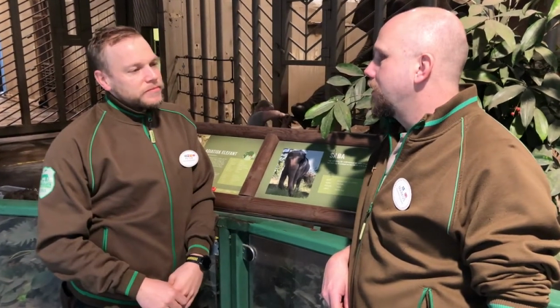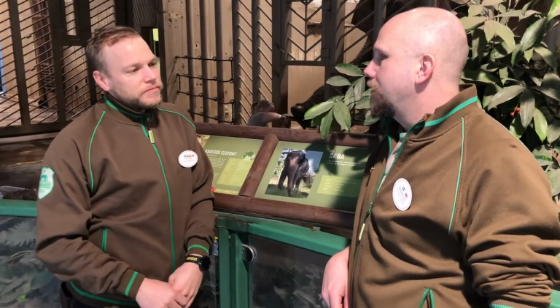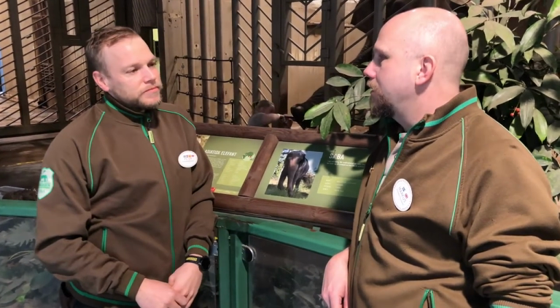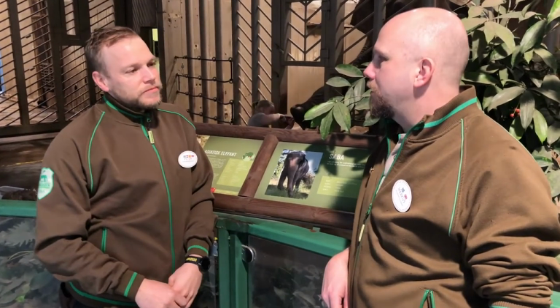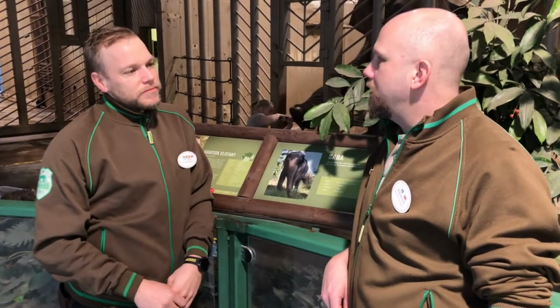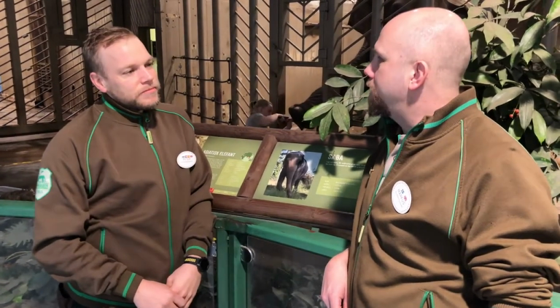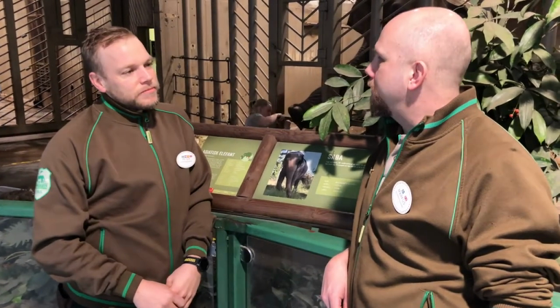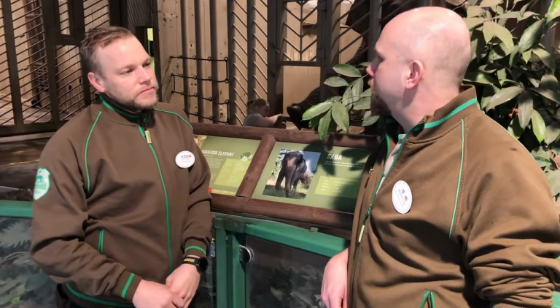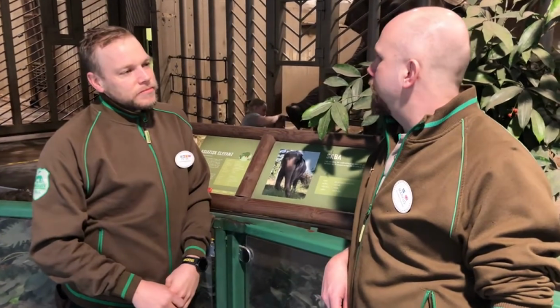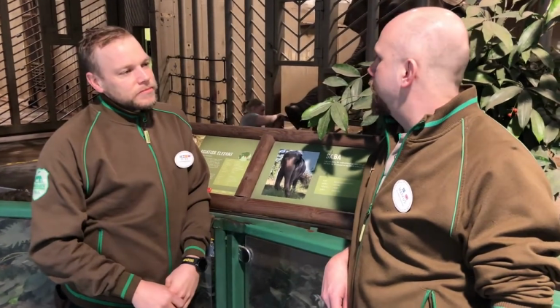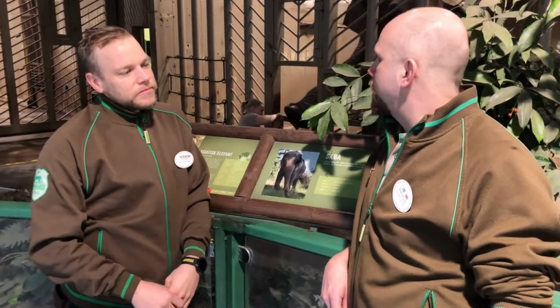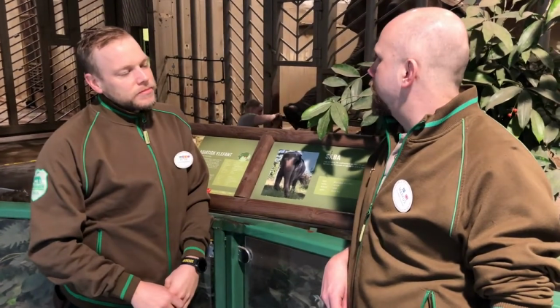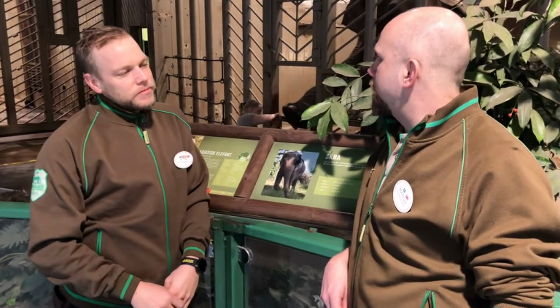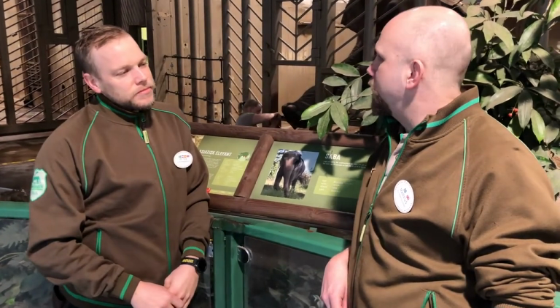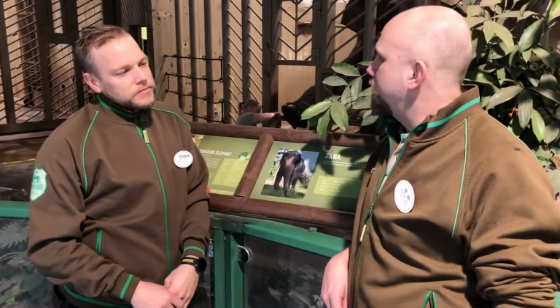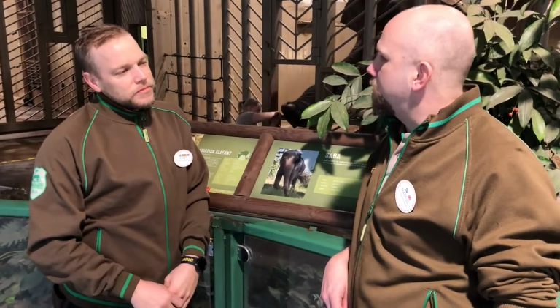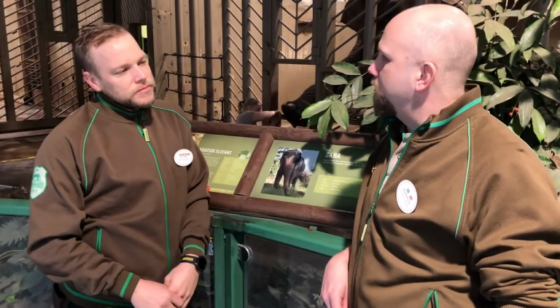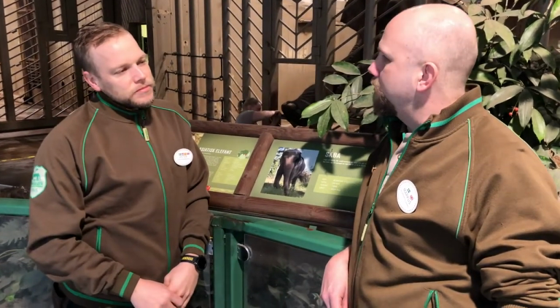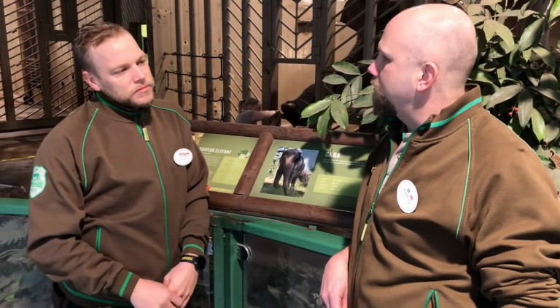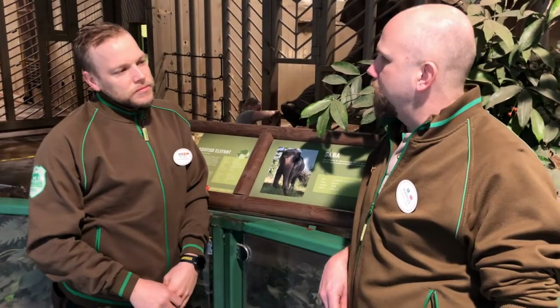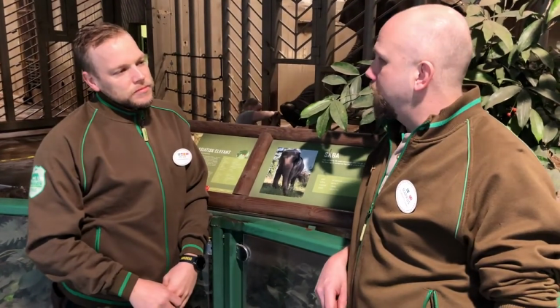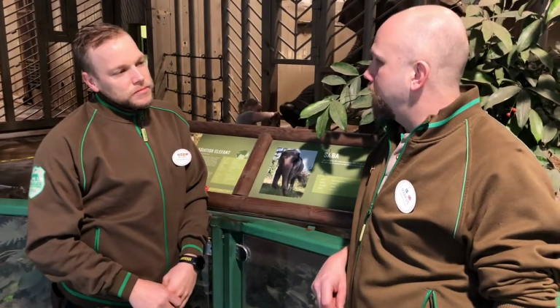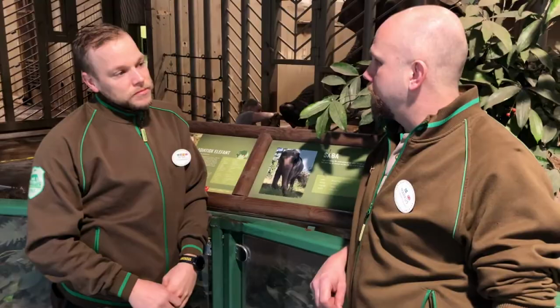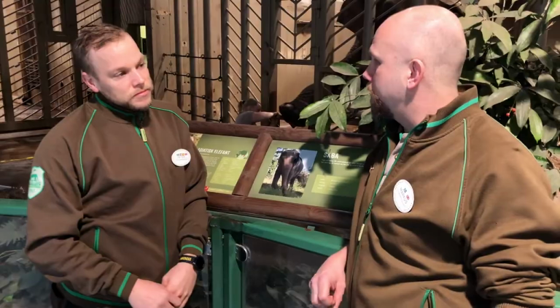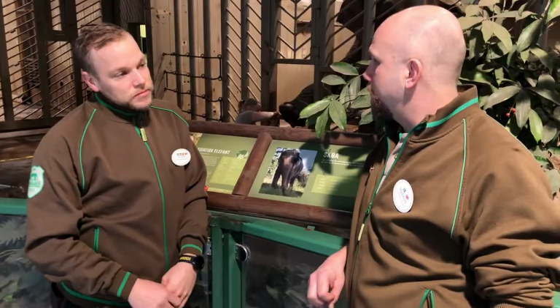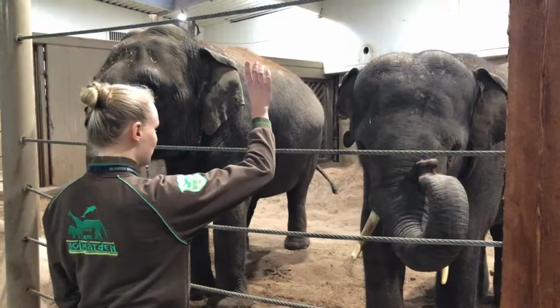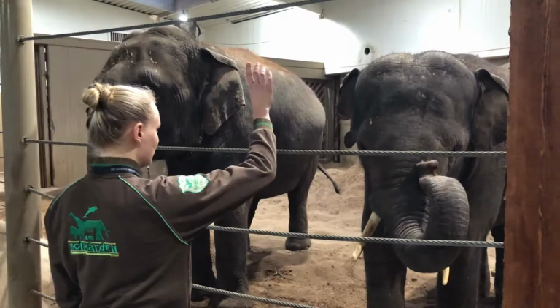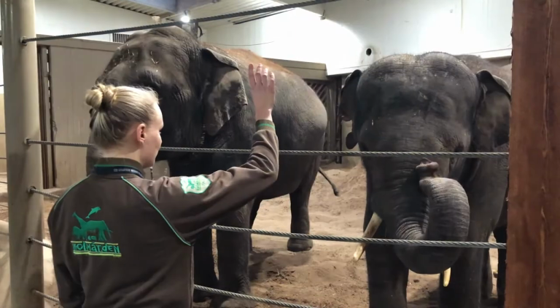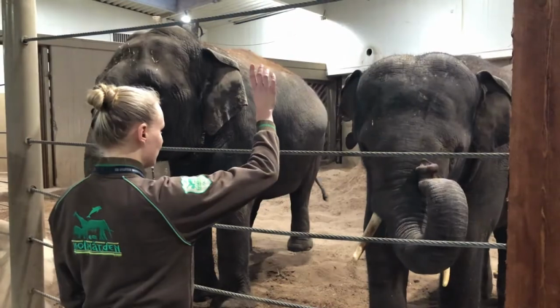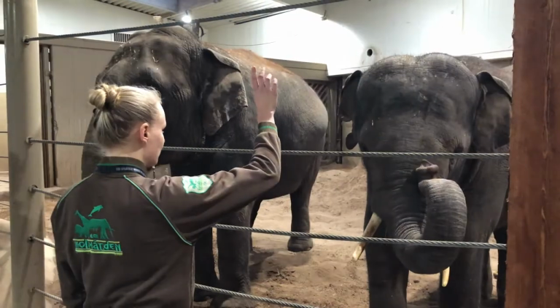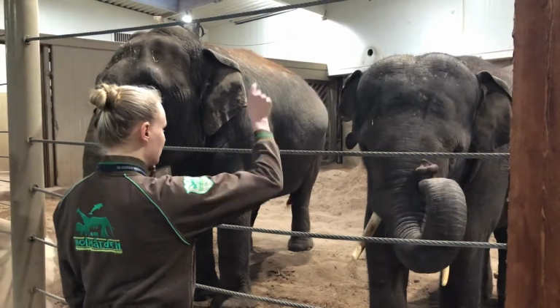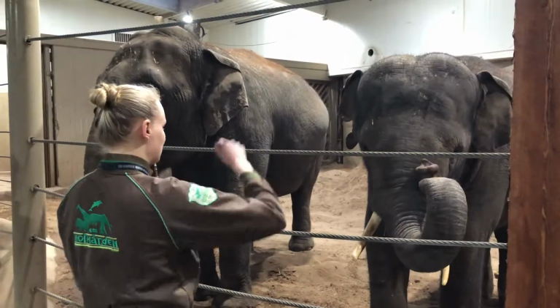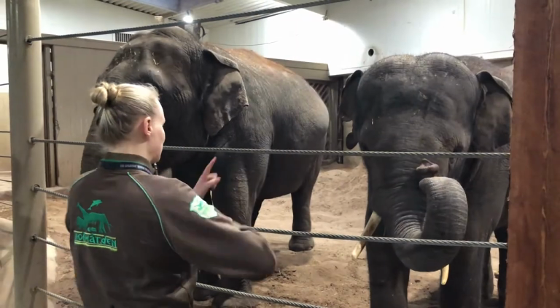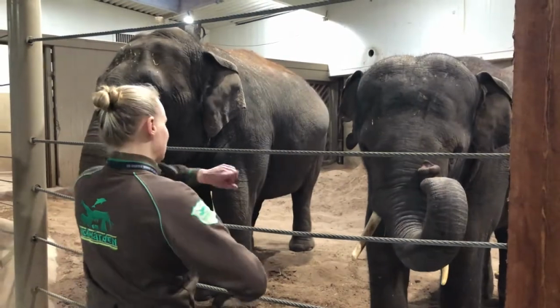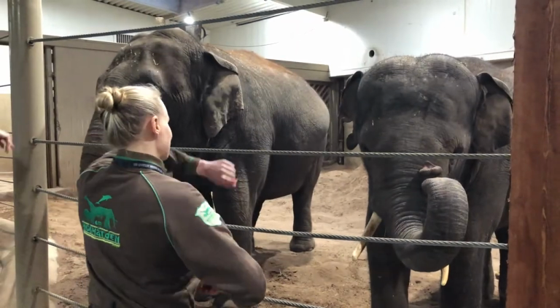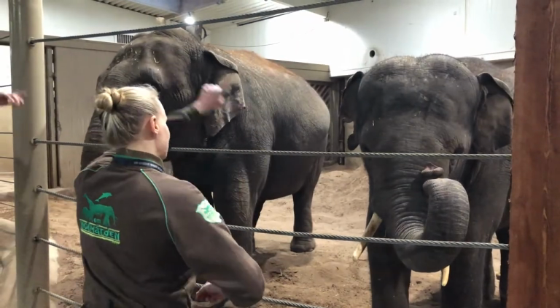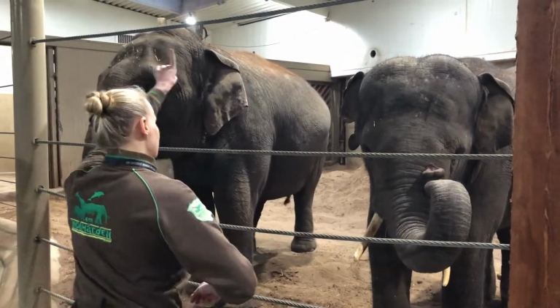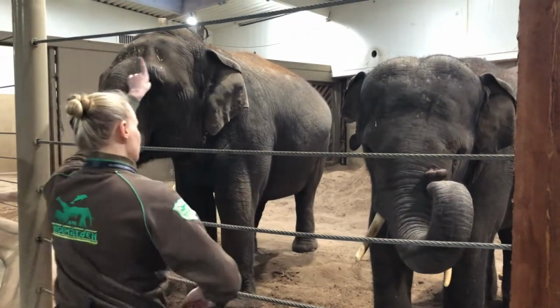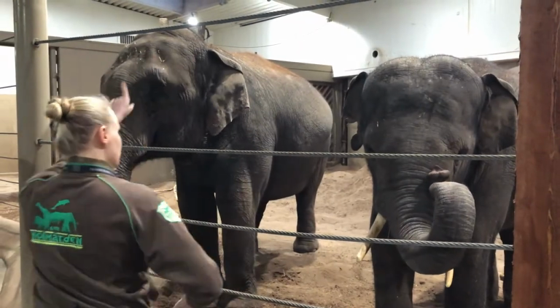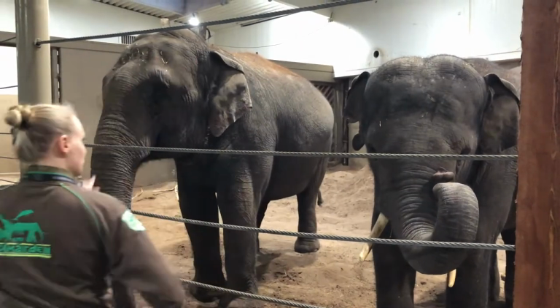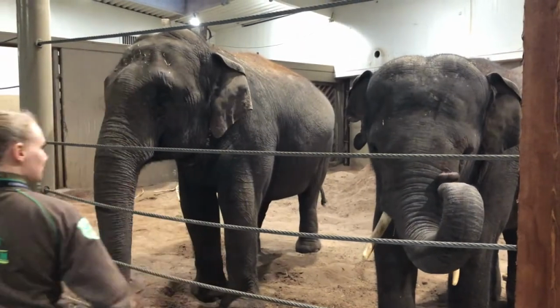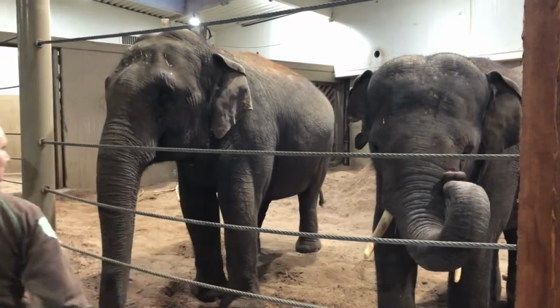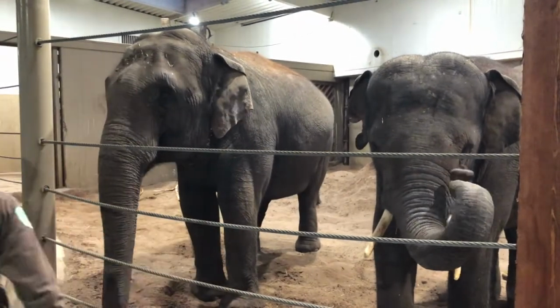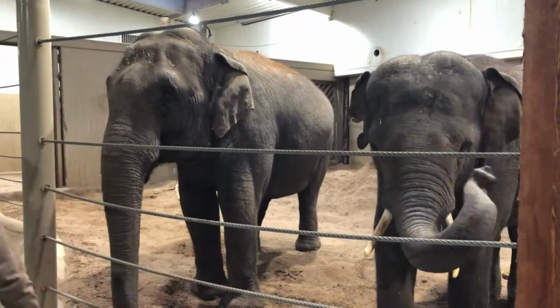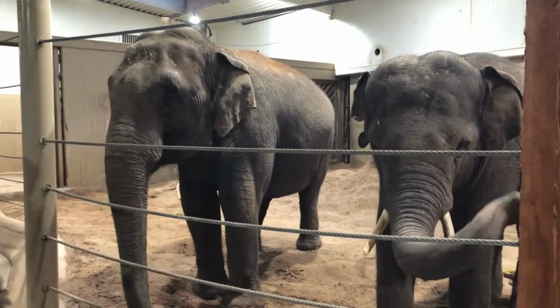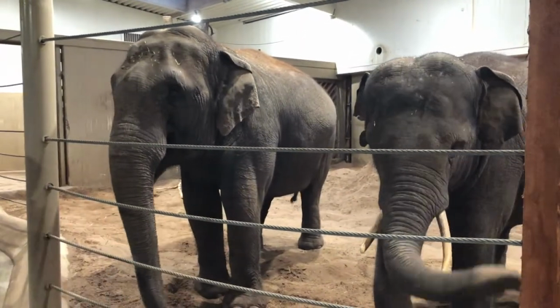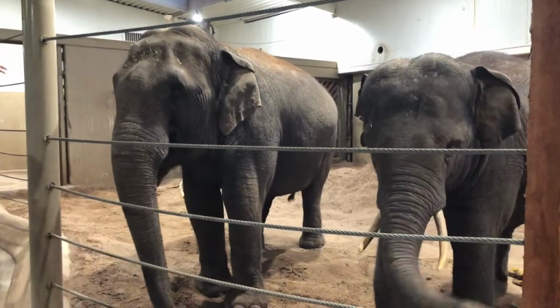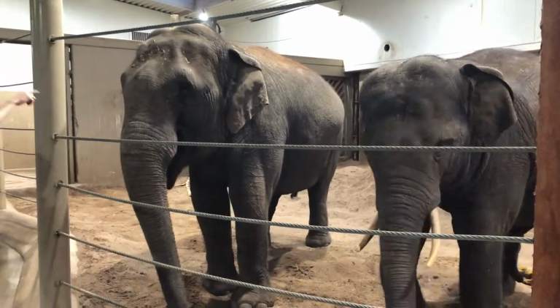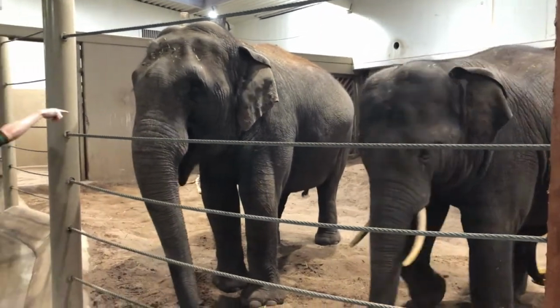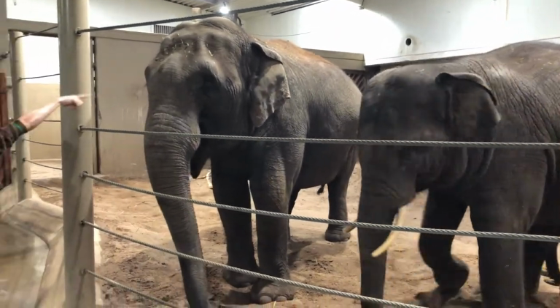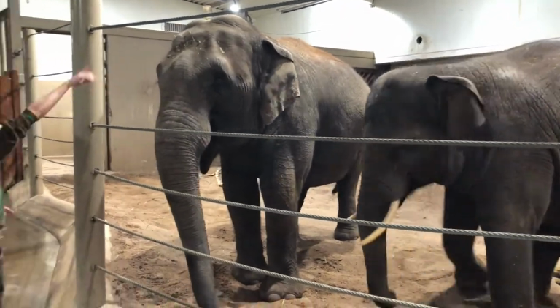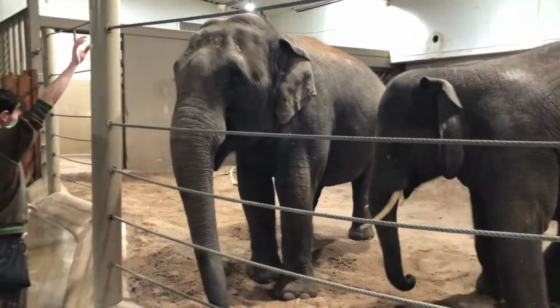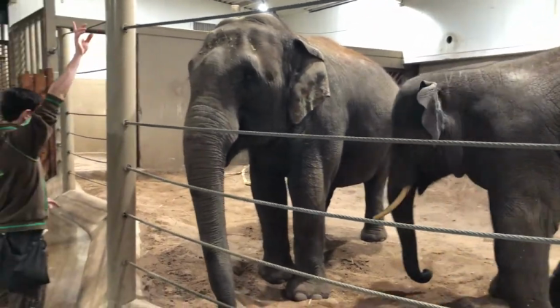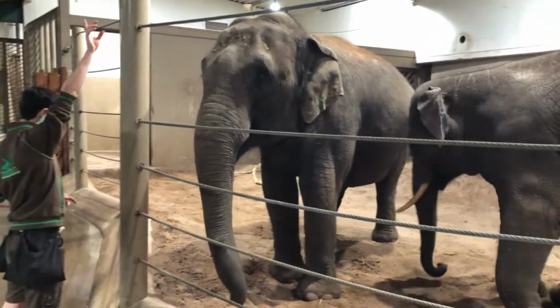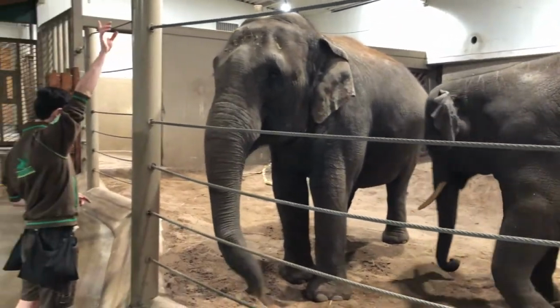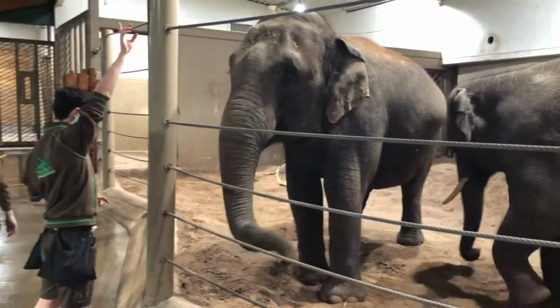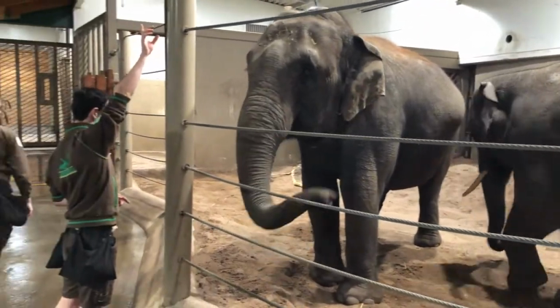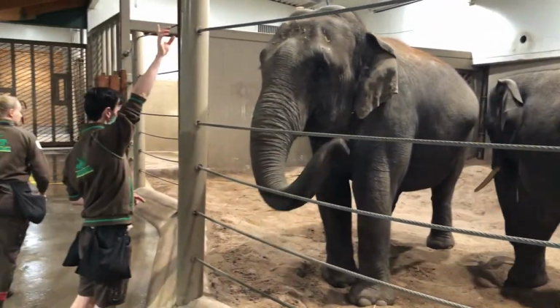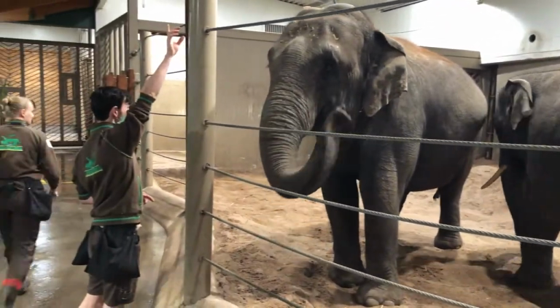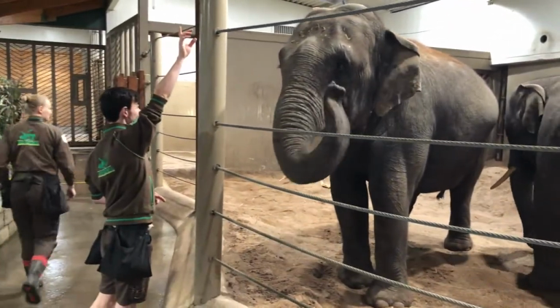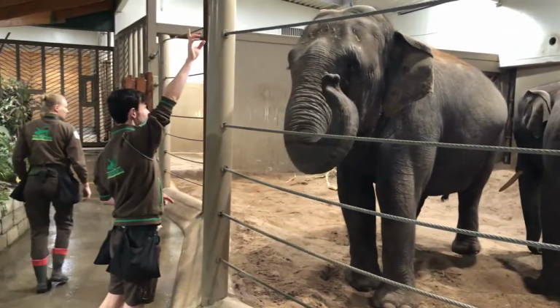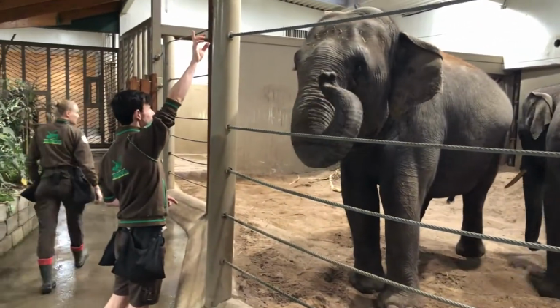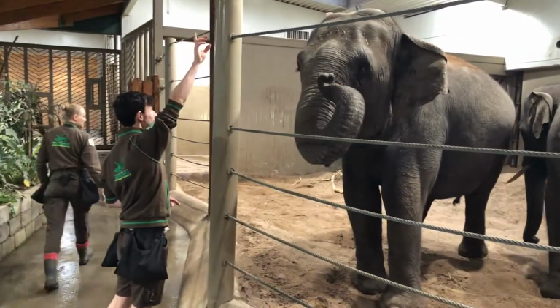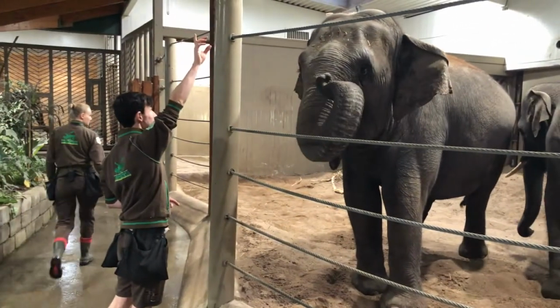The main thing that we use is the whistle bridge, which enhances the communication with the elephants. This allows us to be more precise when the animal is performing the desired behavior.